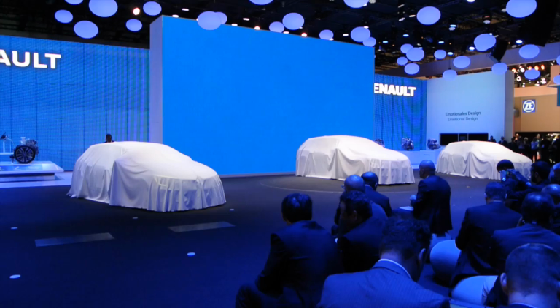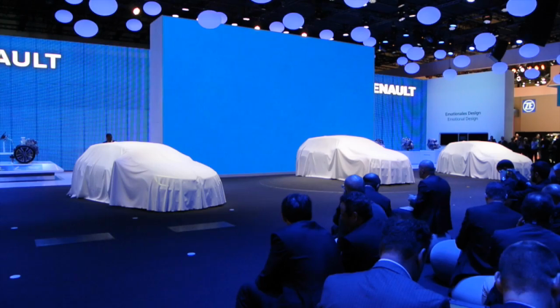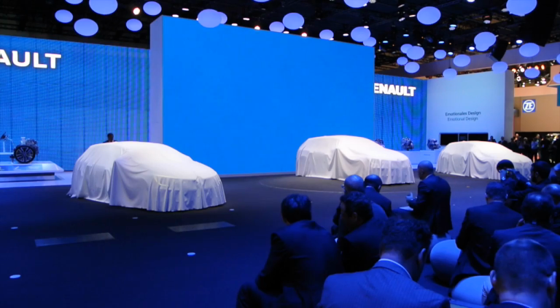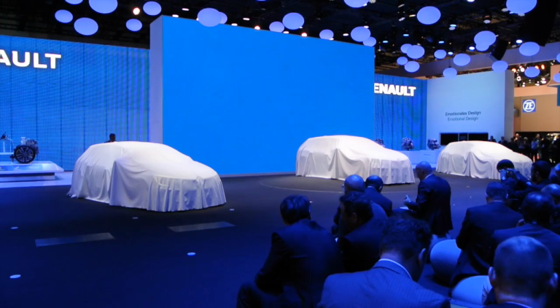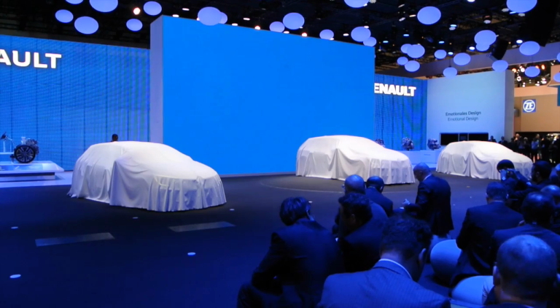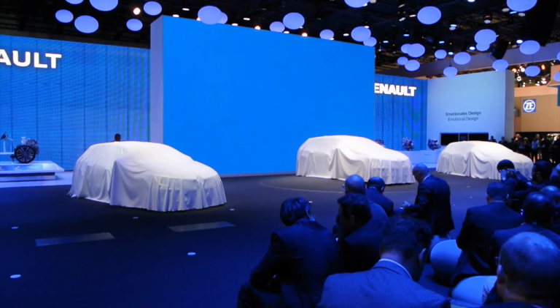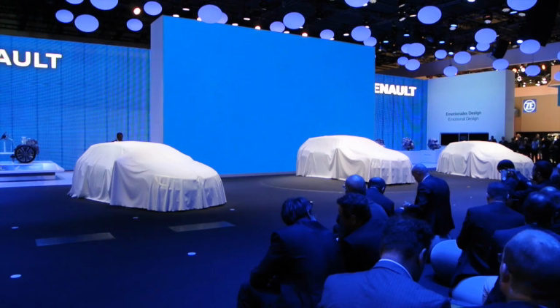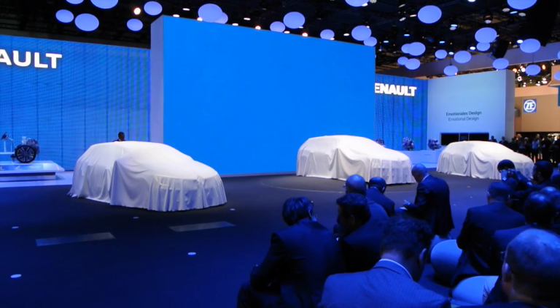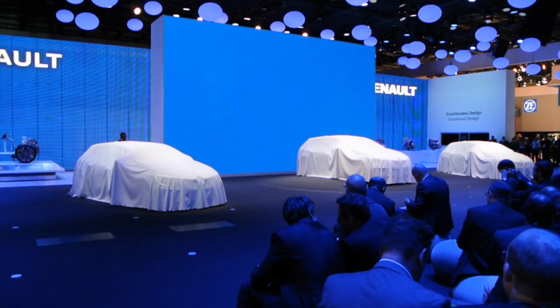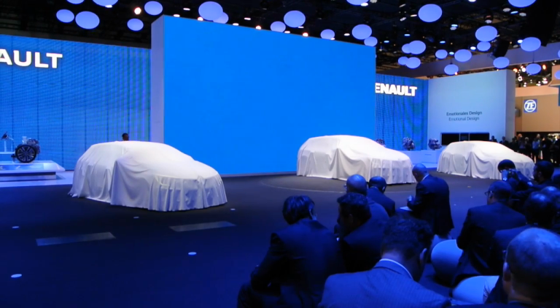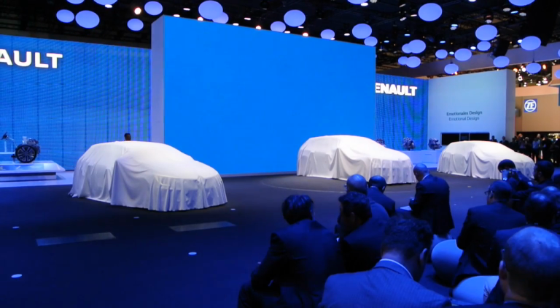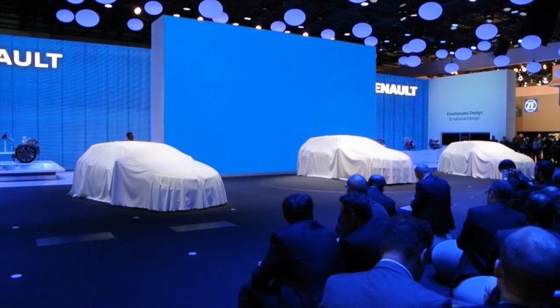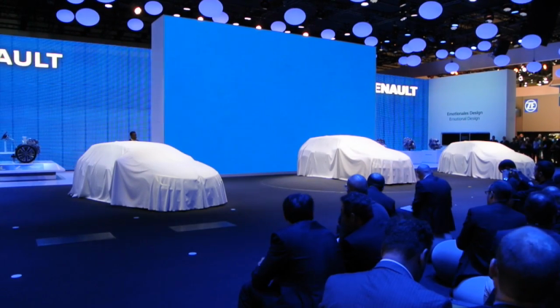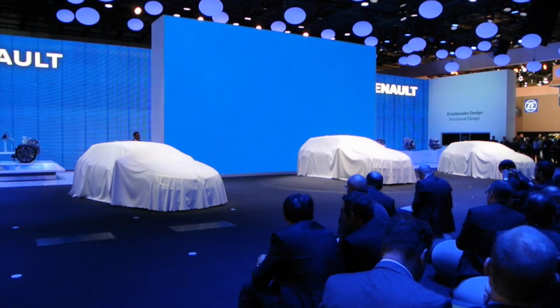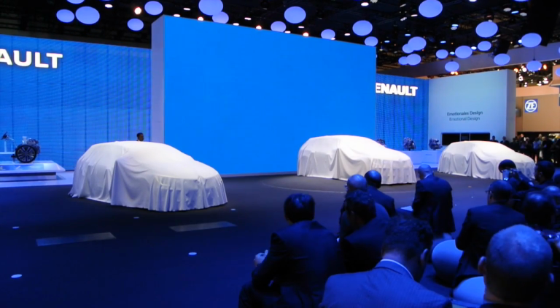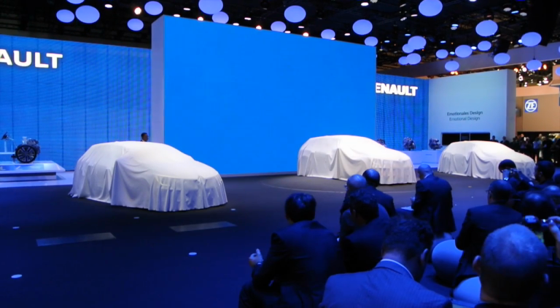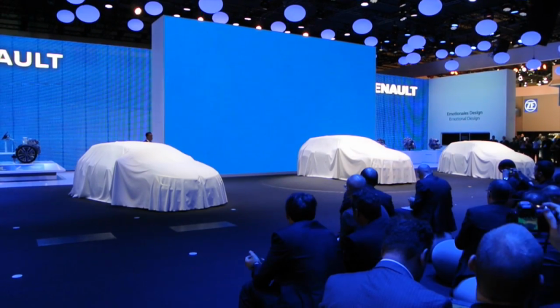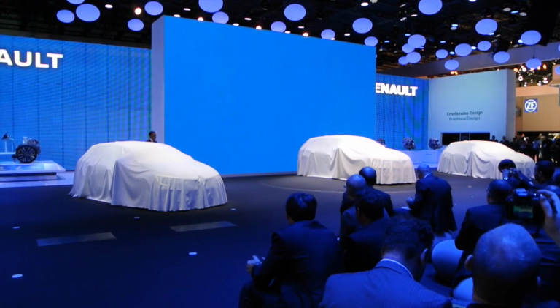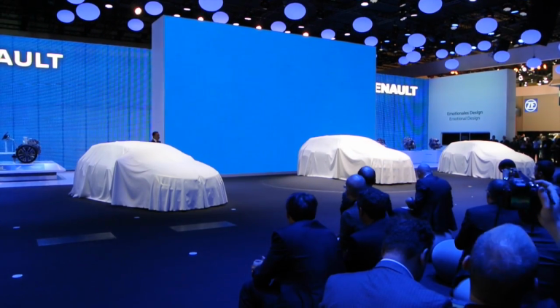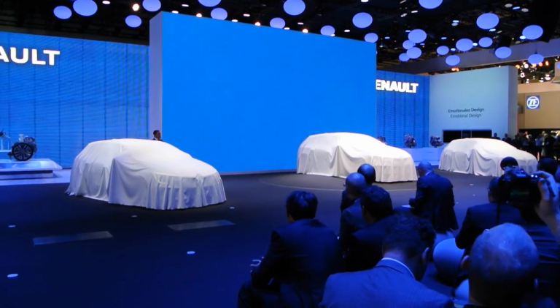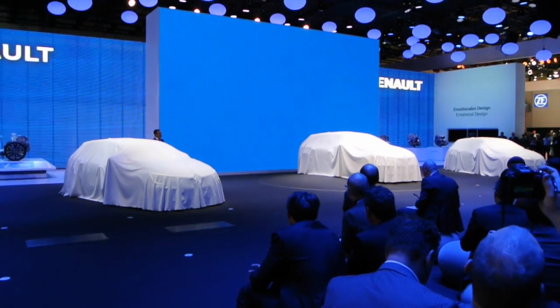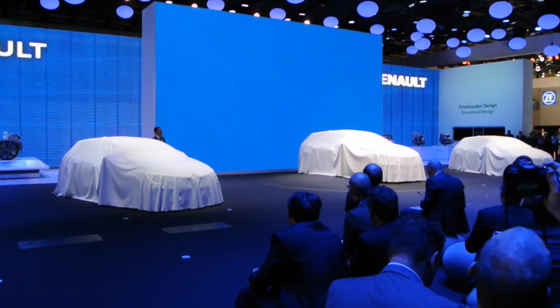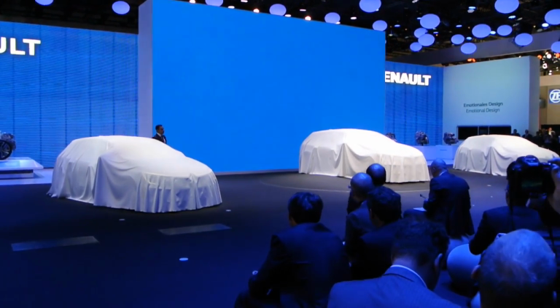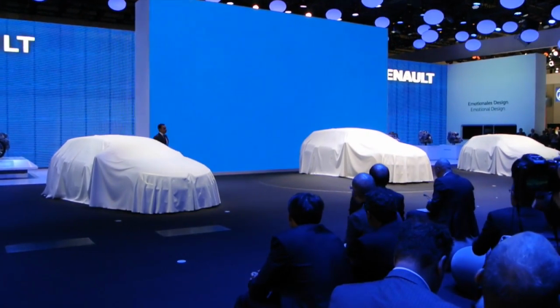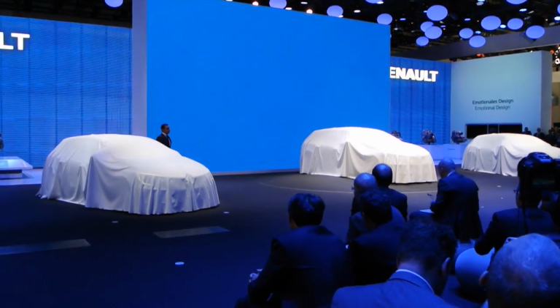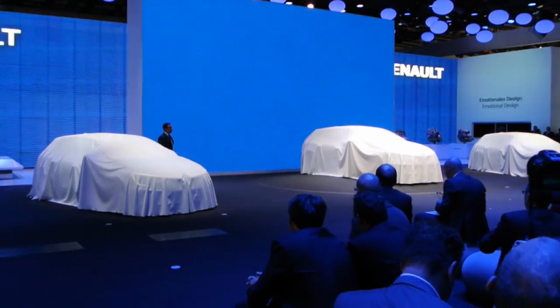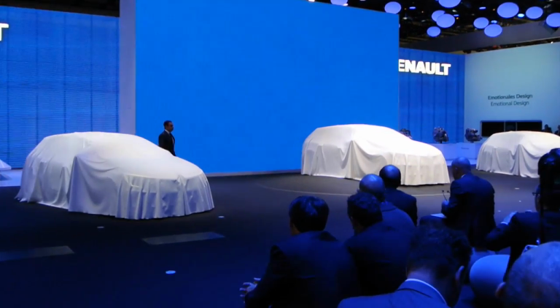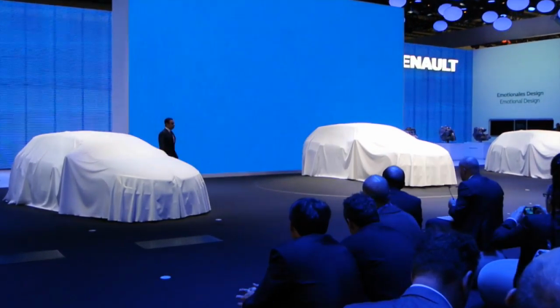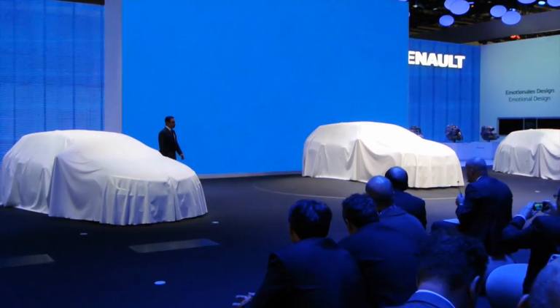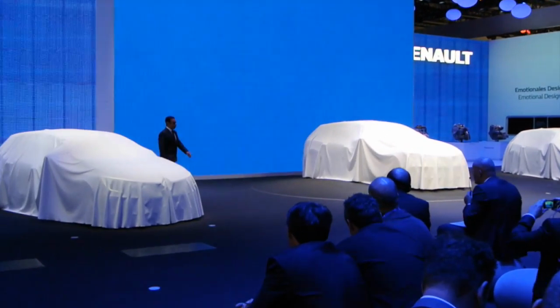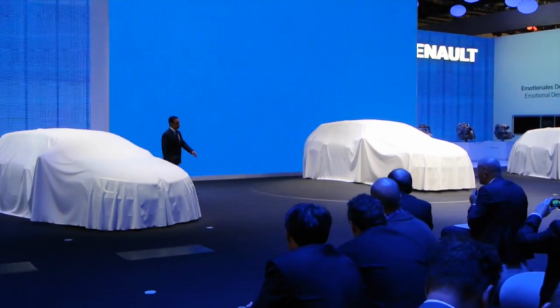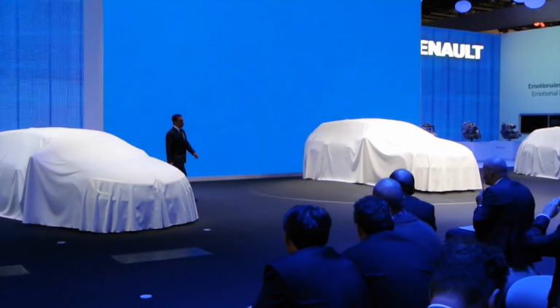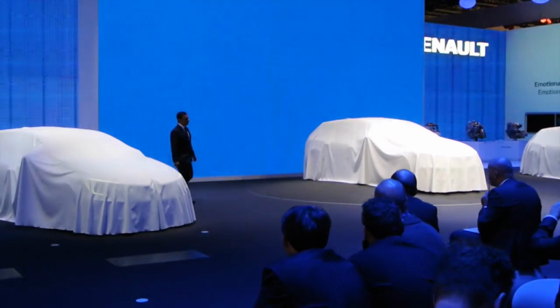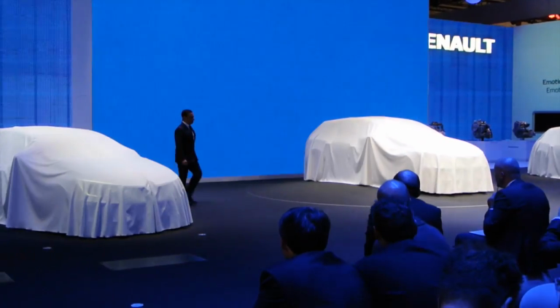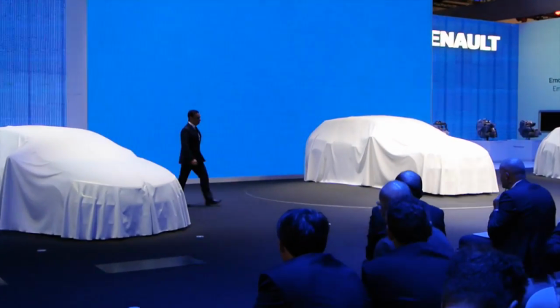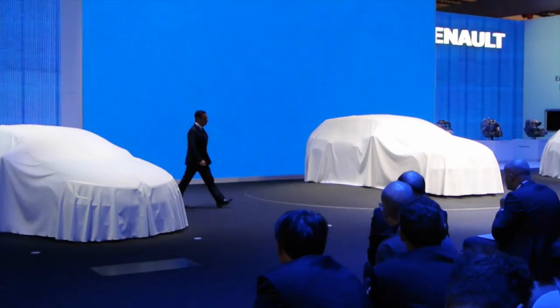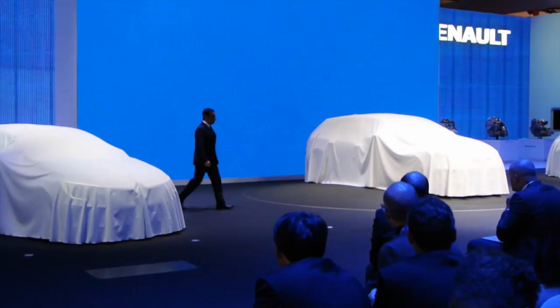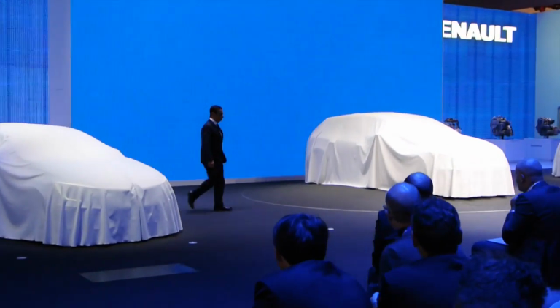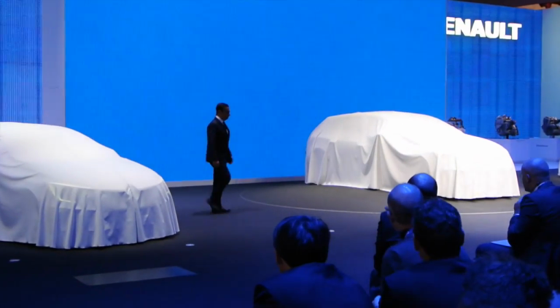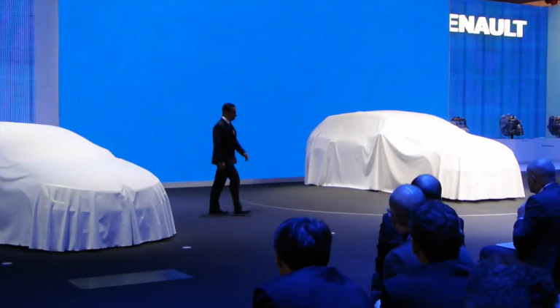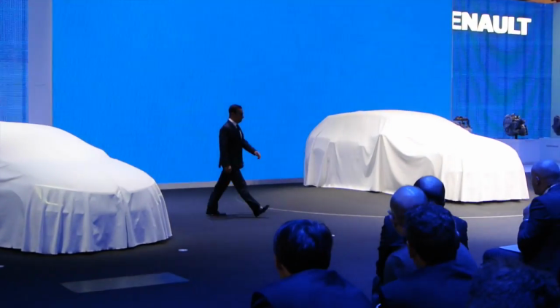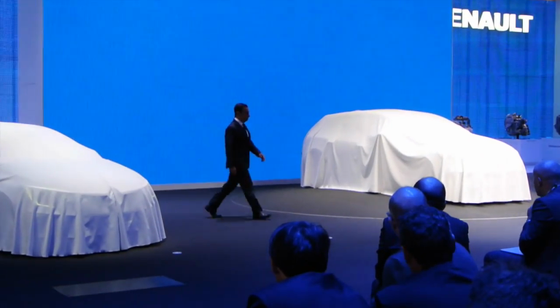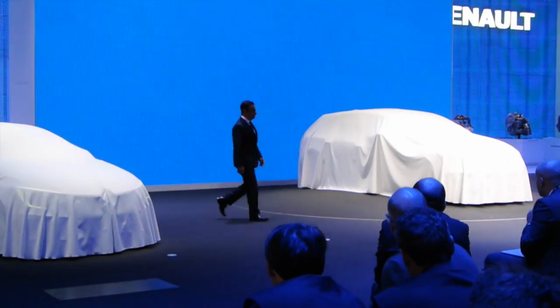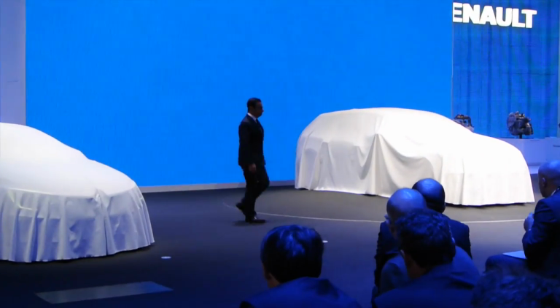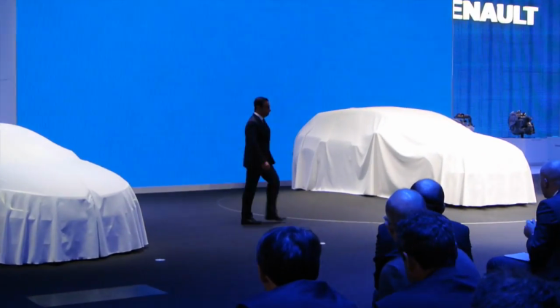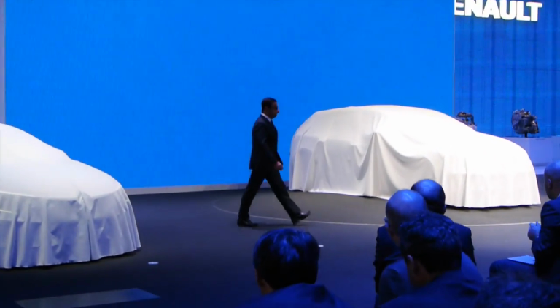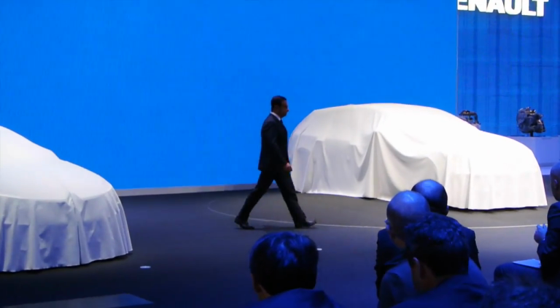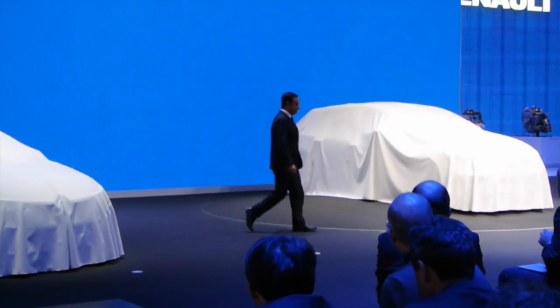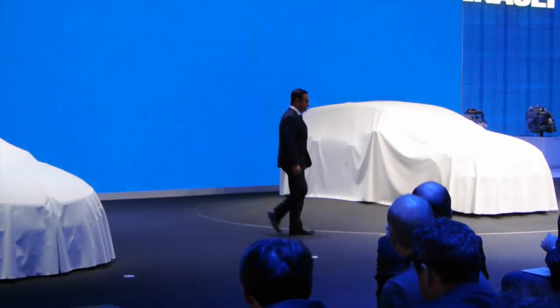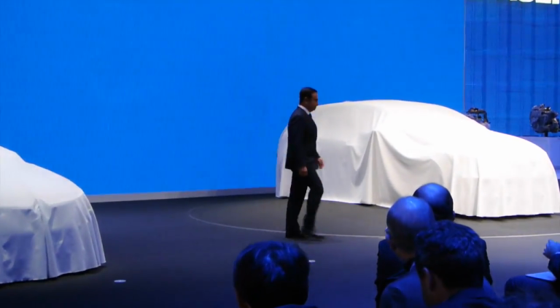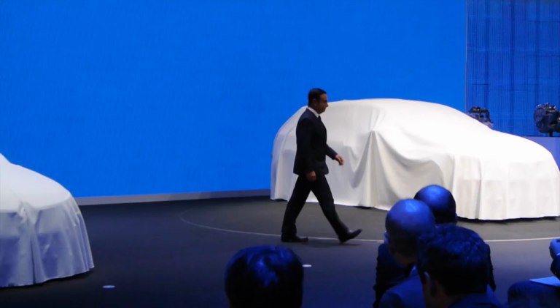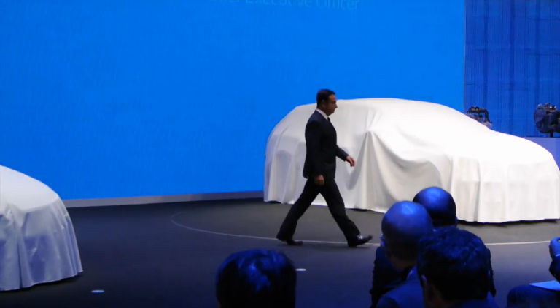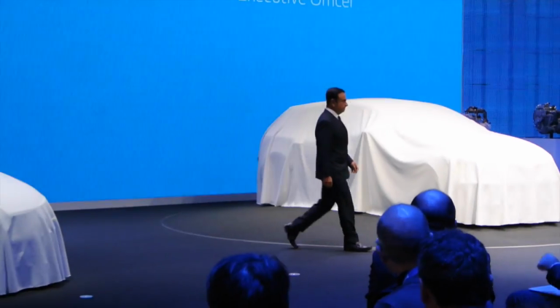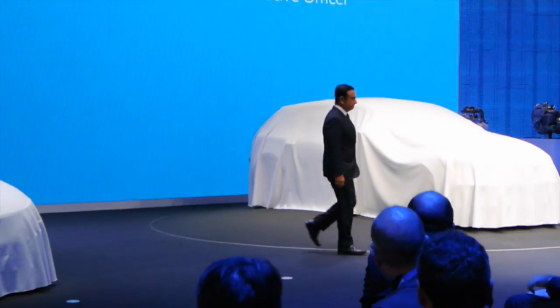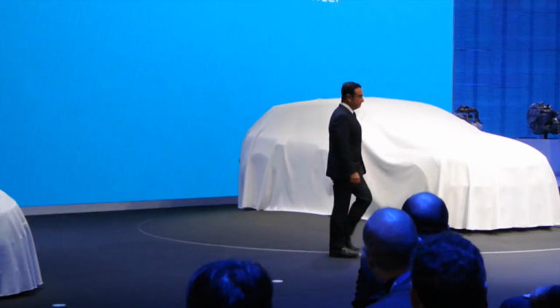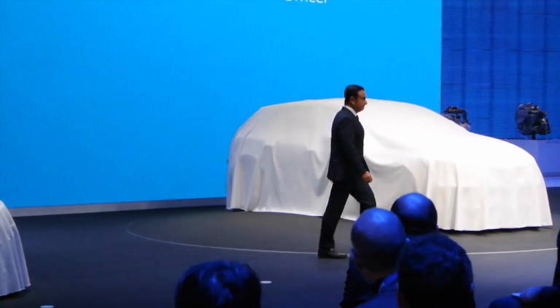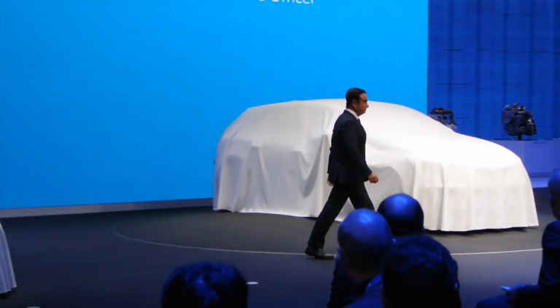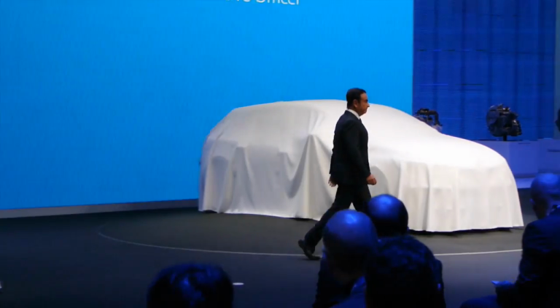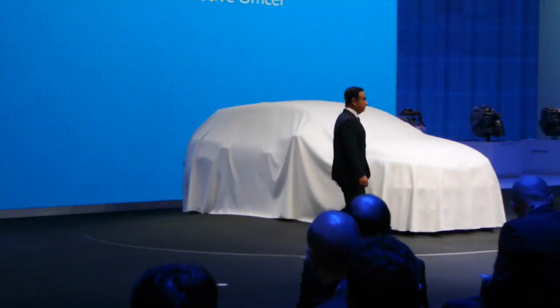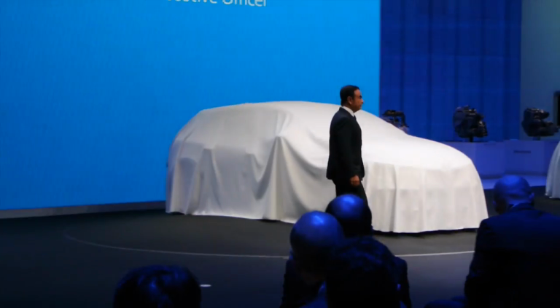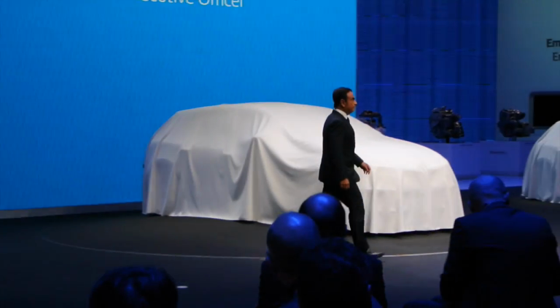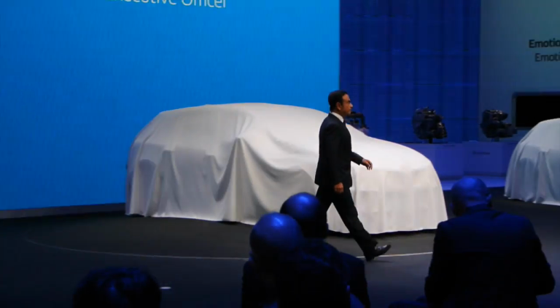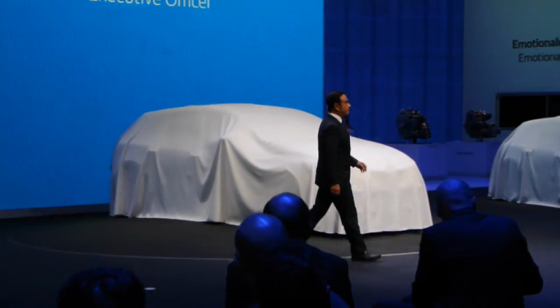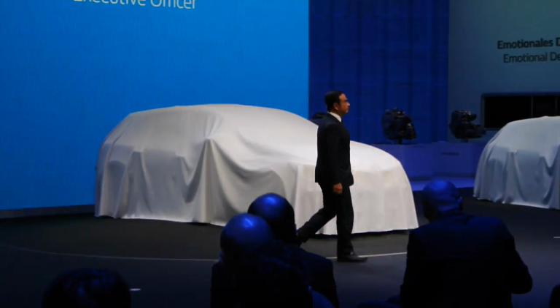Ladies and gentlemen, please welcome the chairman and CEO of Renault, Mr. Carlos Ghosn.